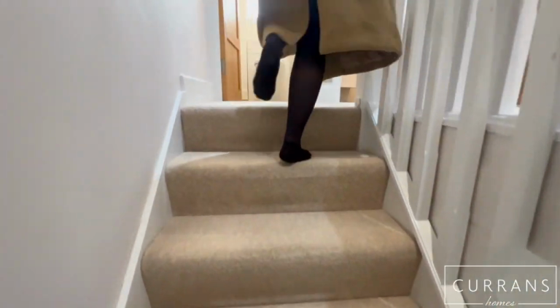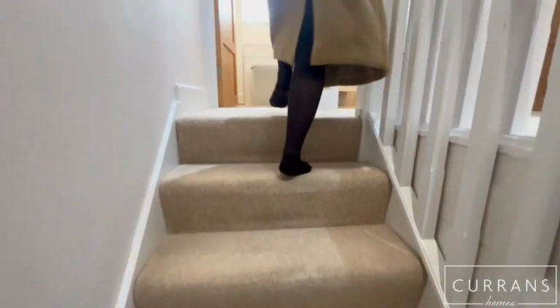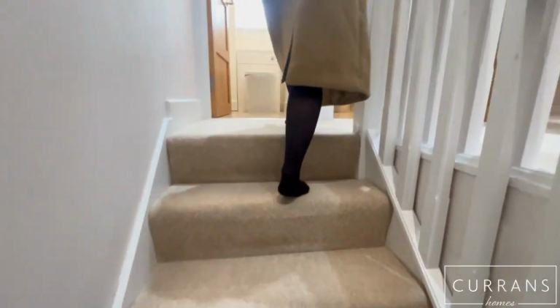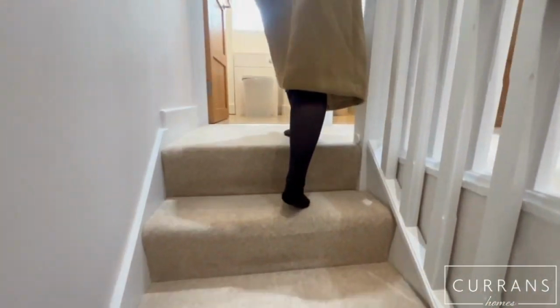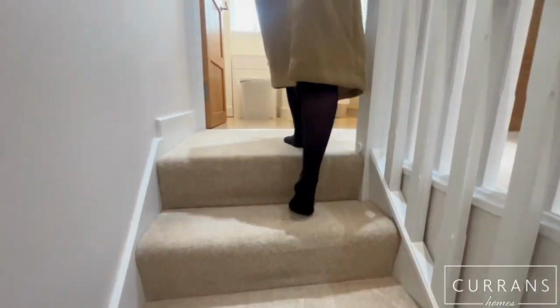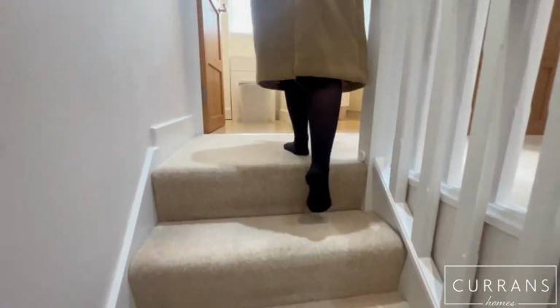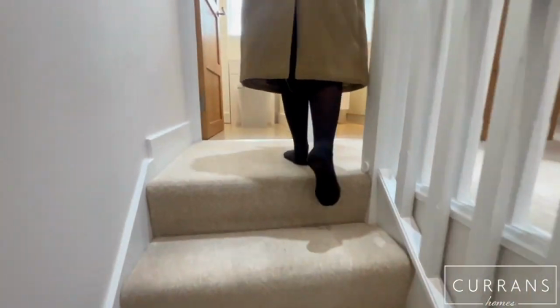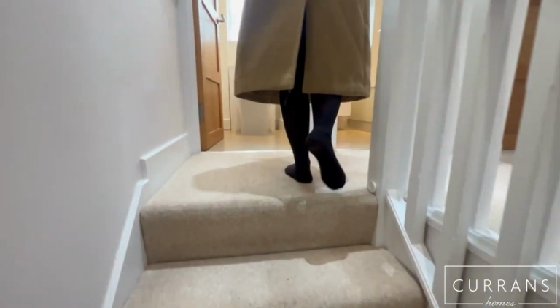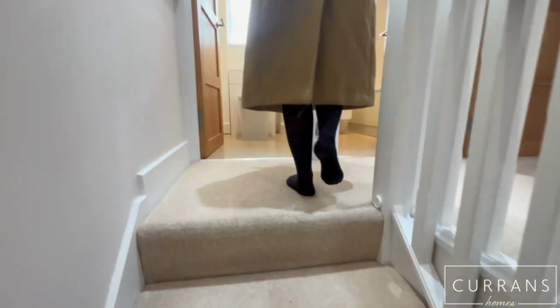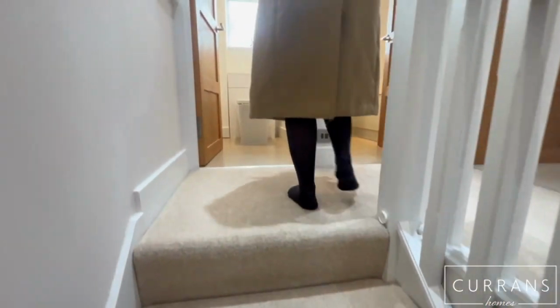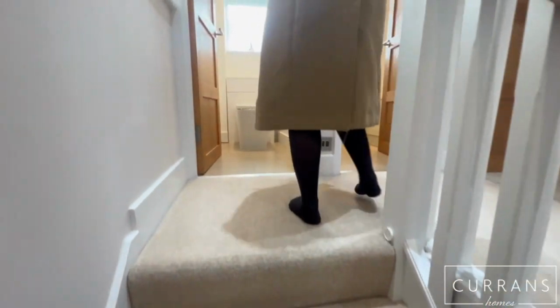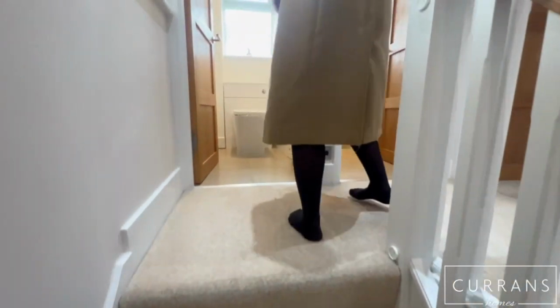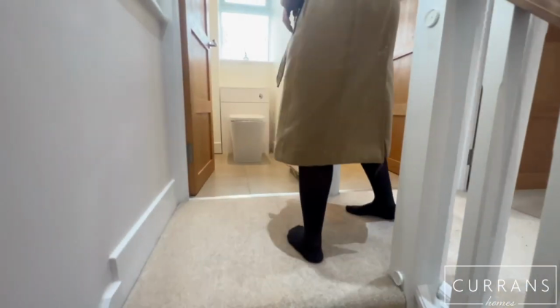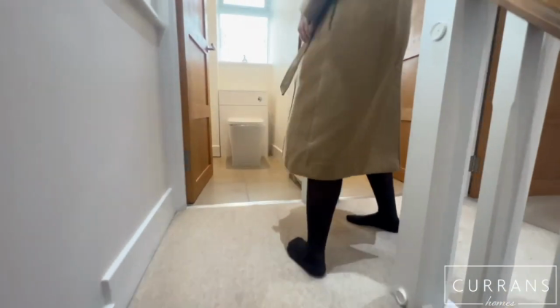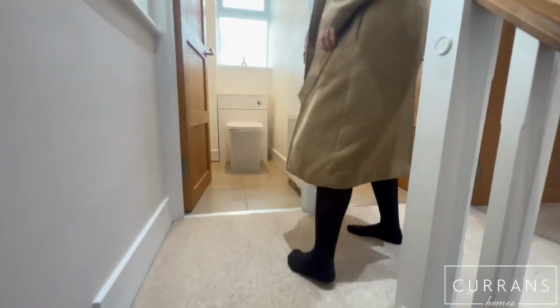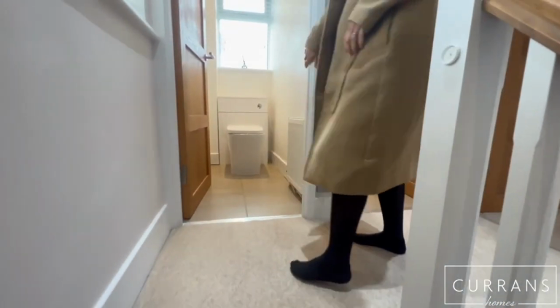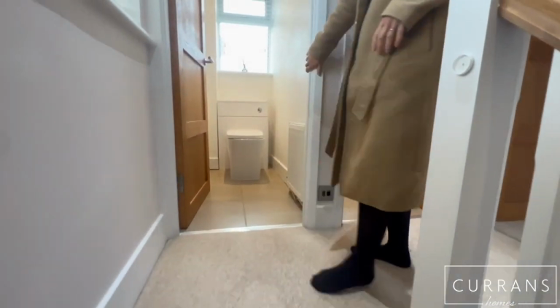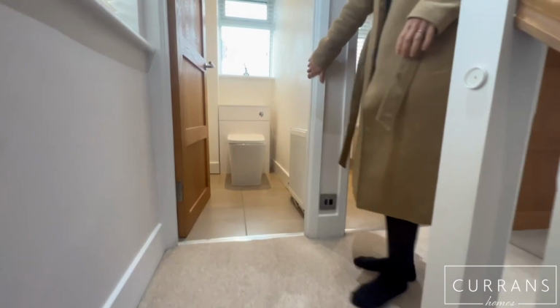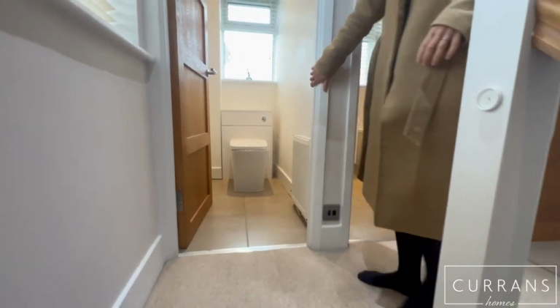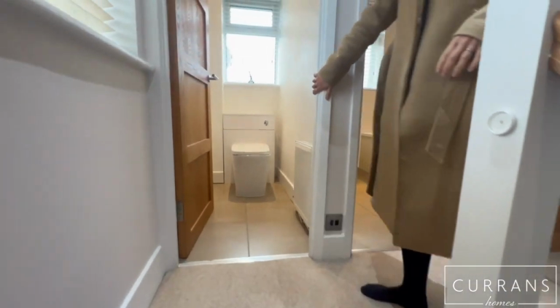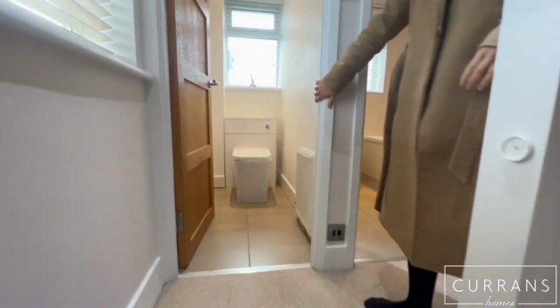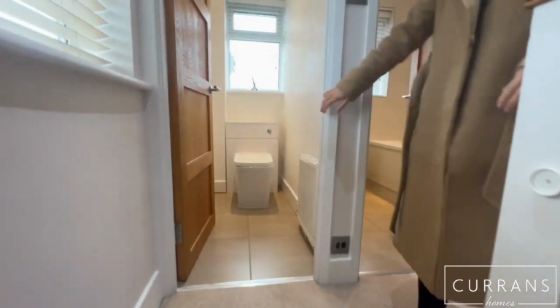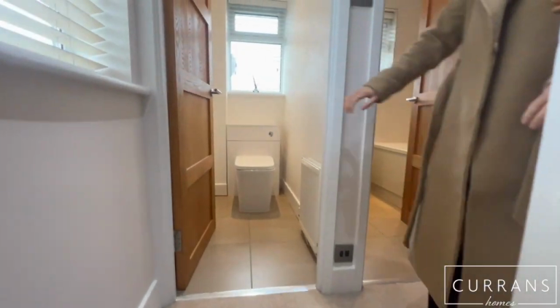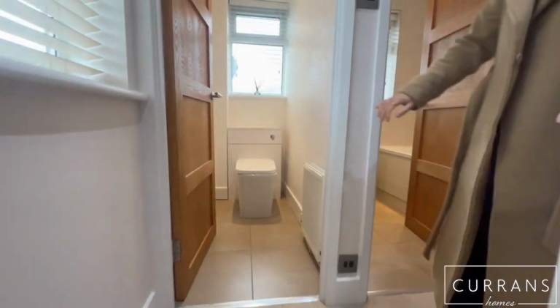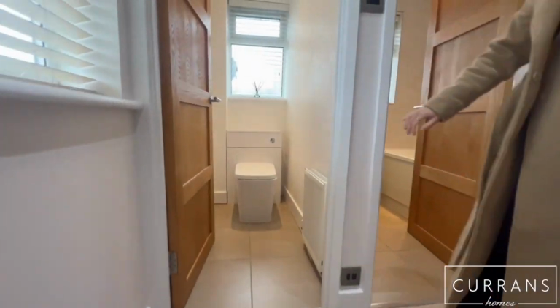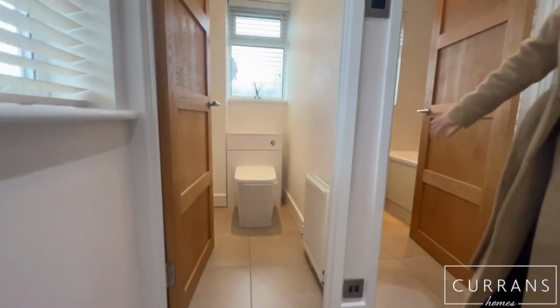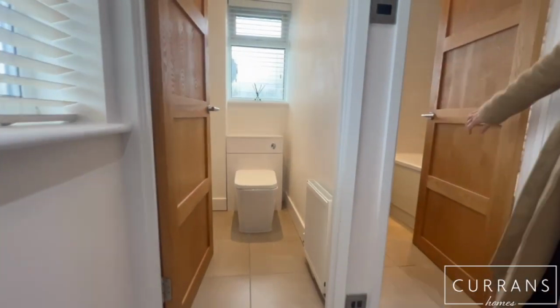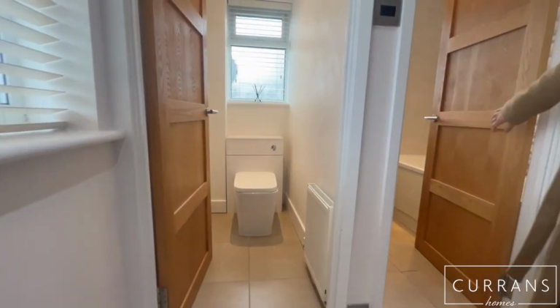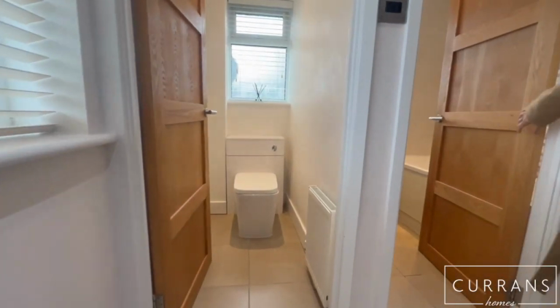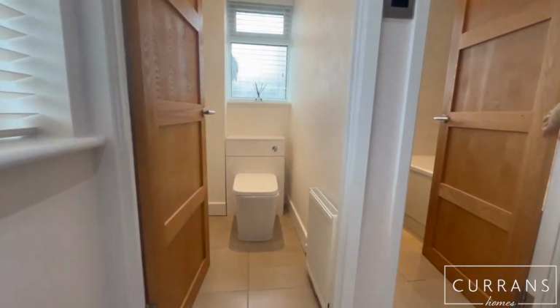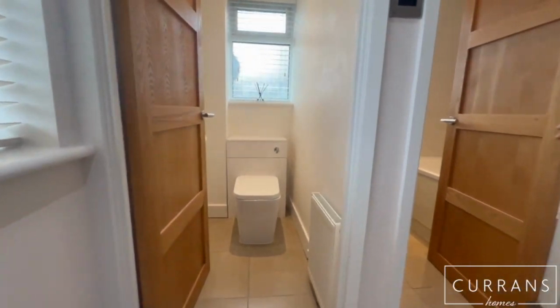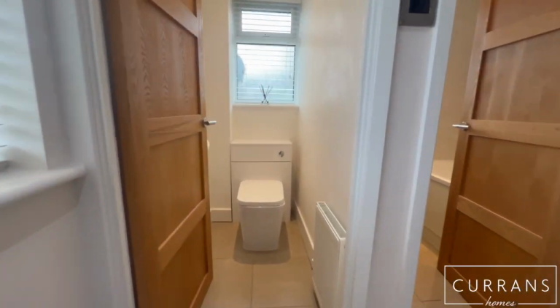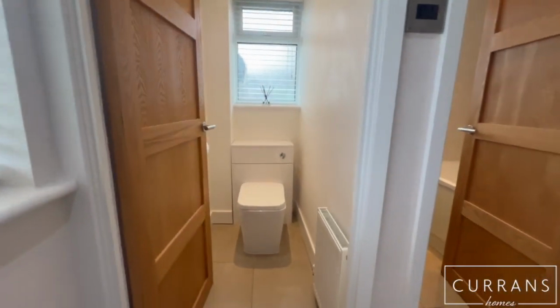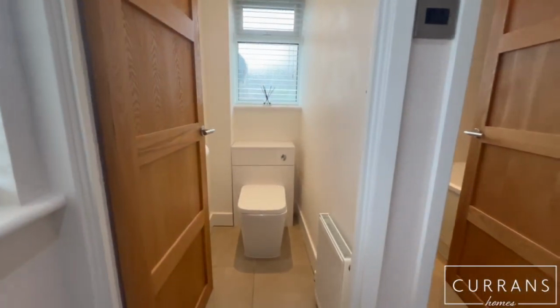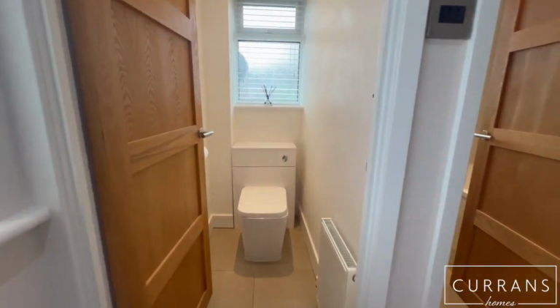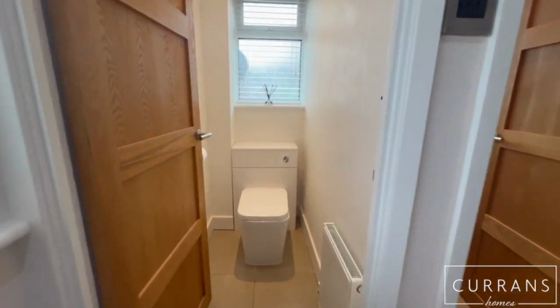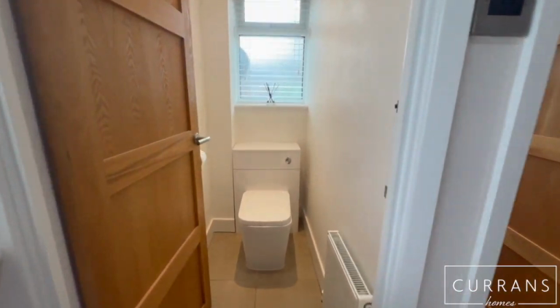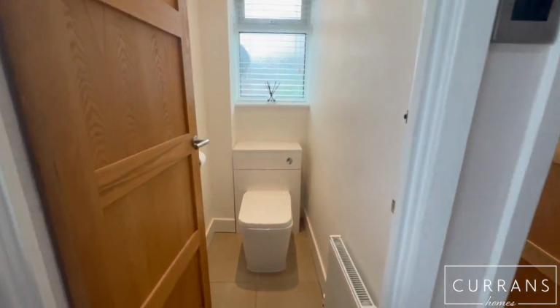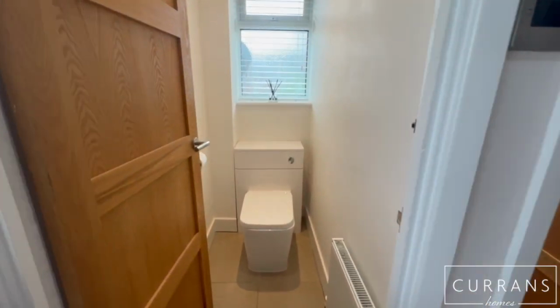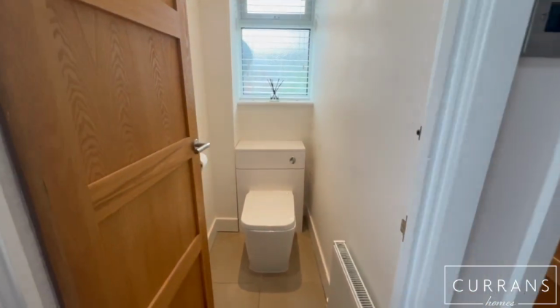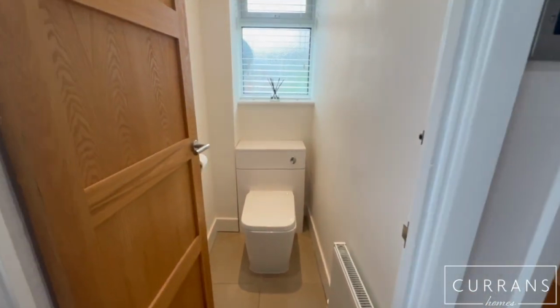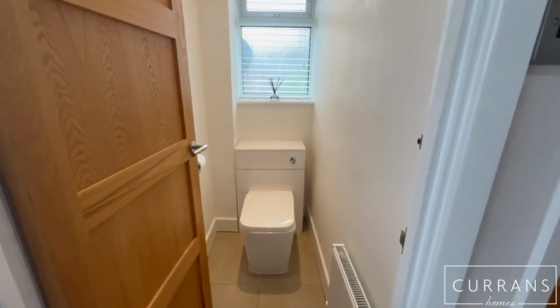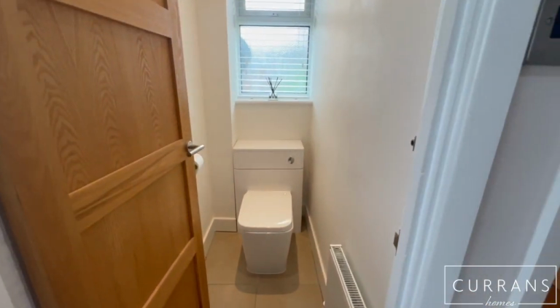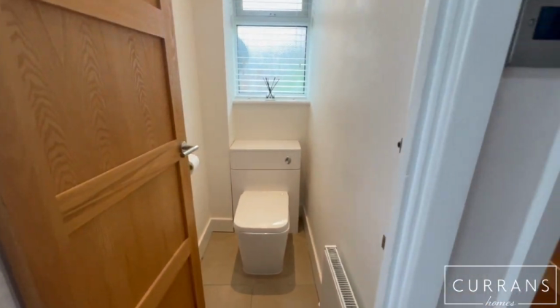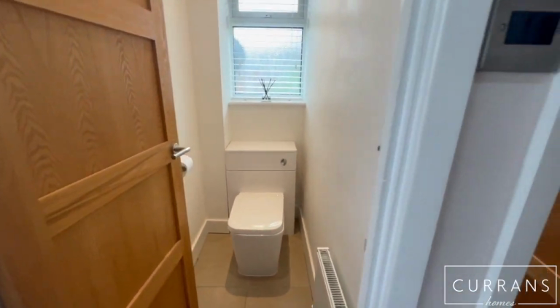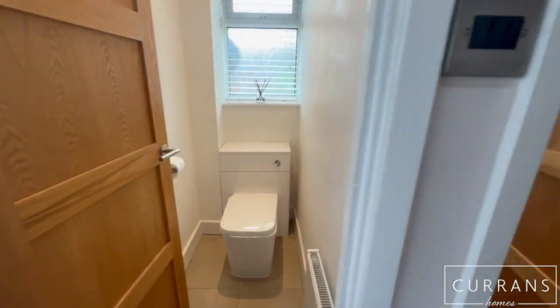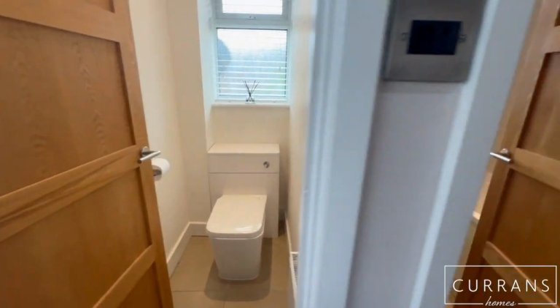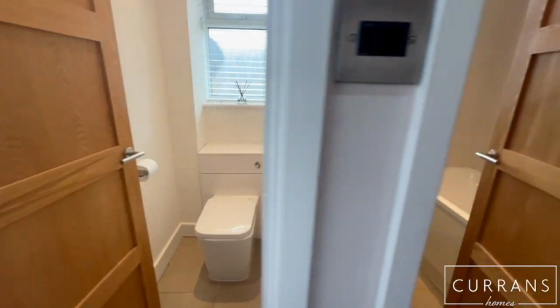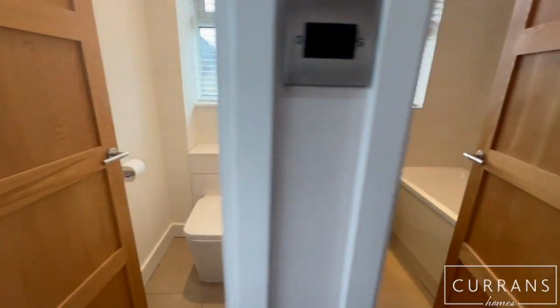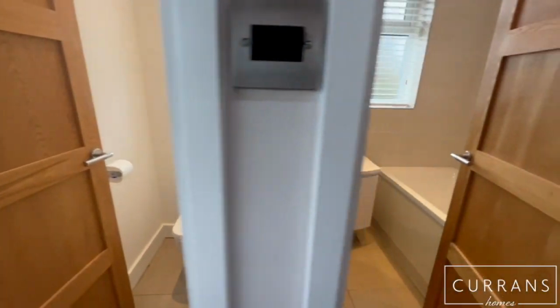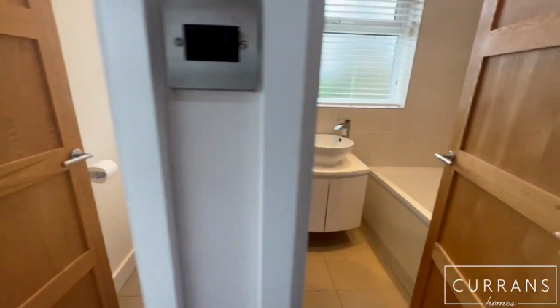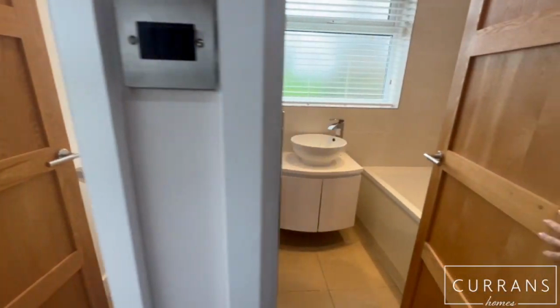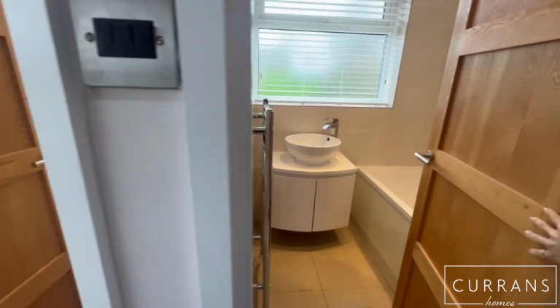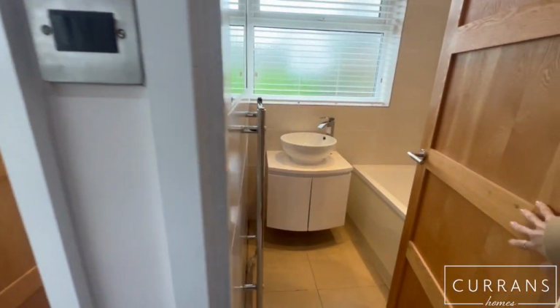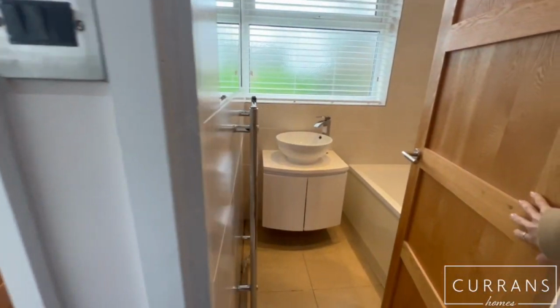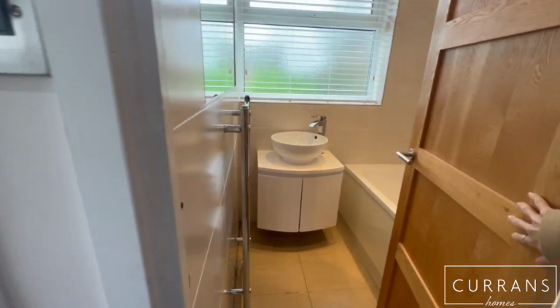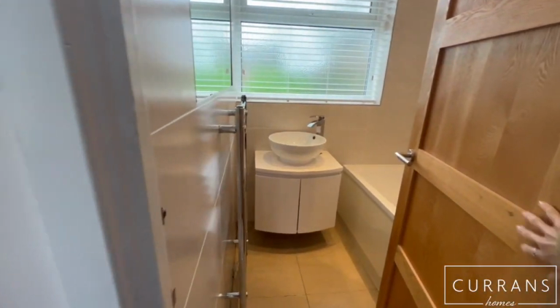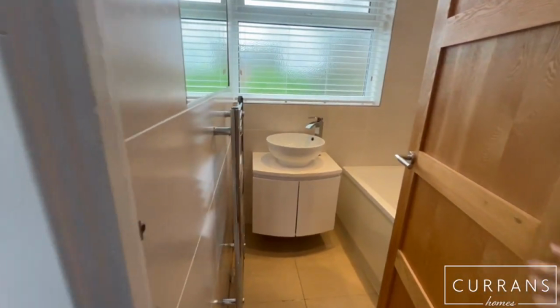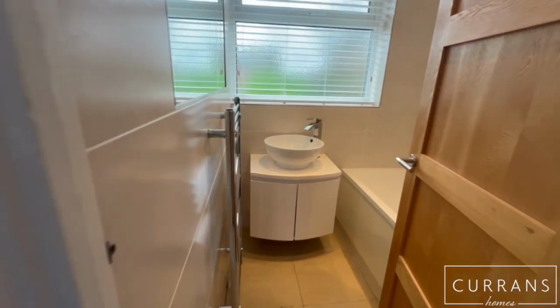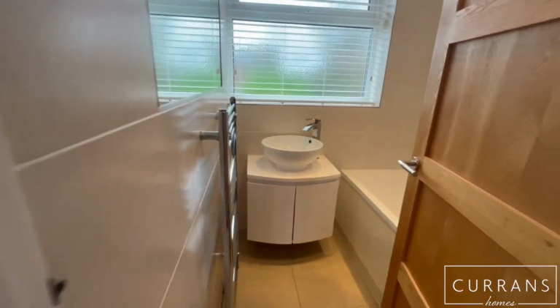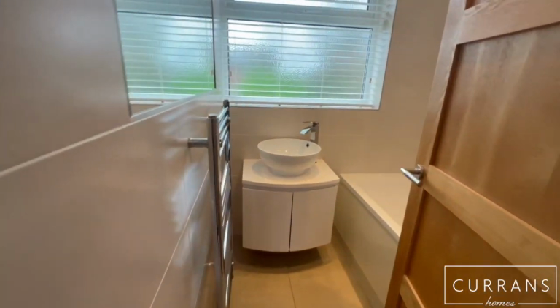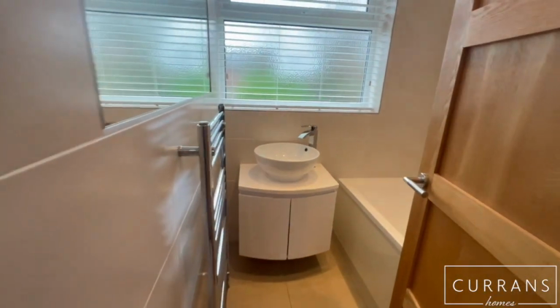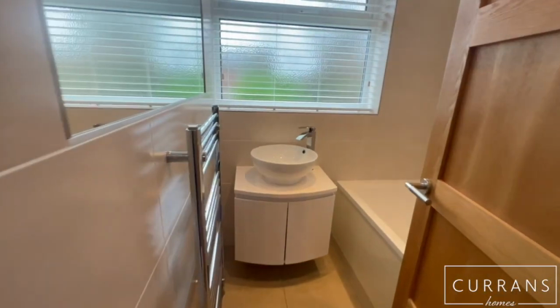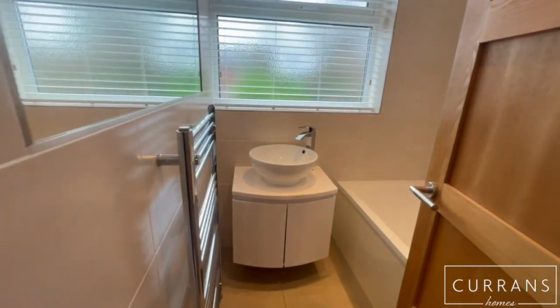Upstairs you actually have a separate toilet and bathroom. The bathroom has a shower over the bath.